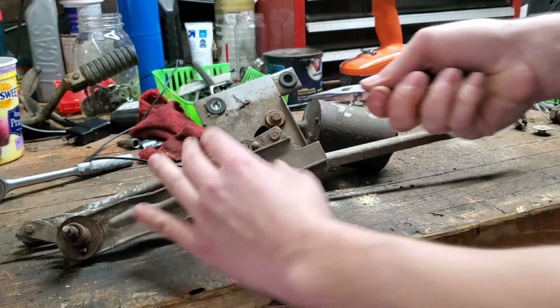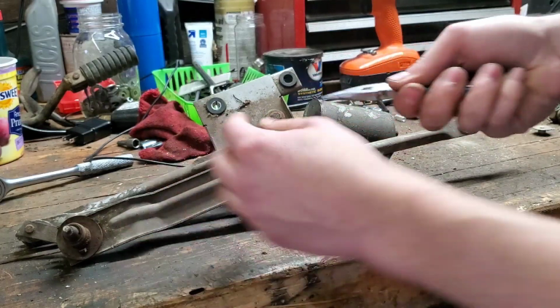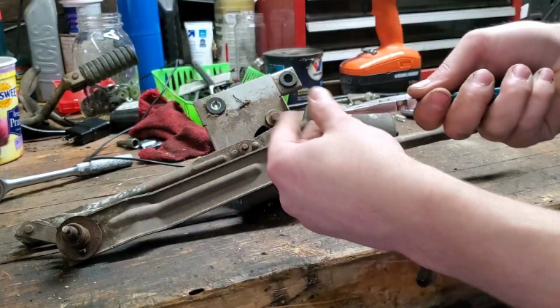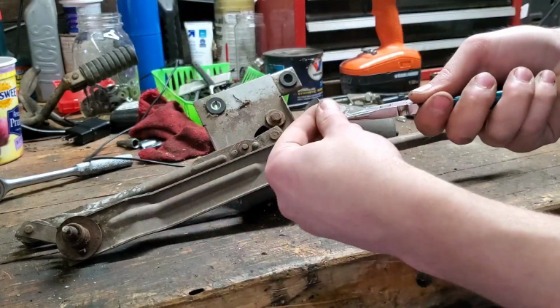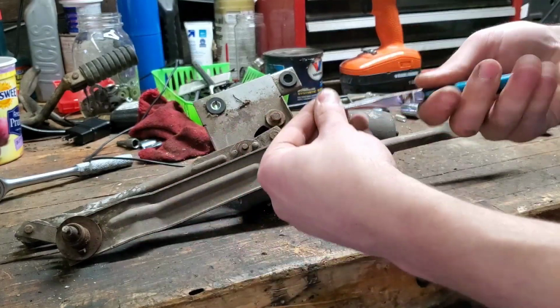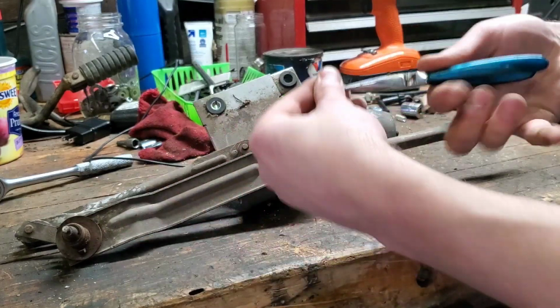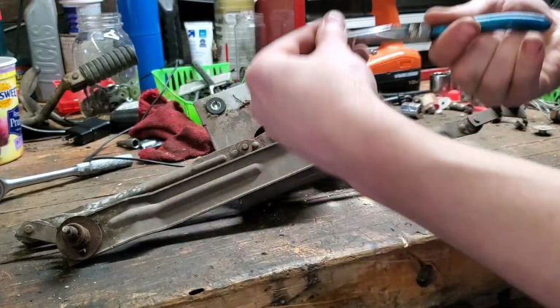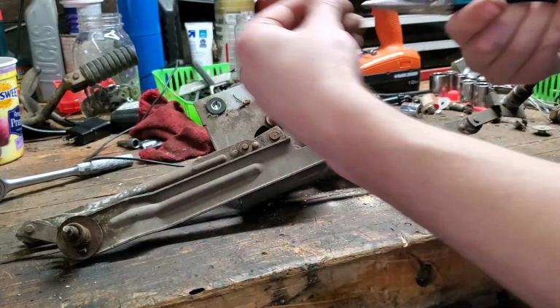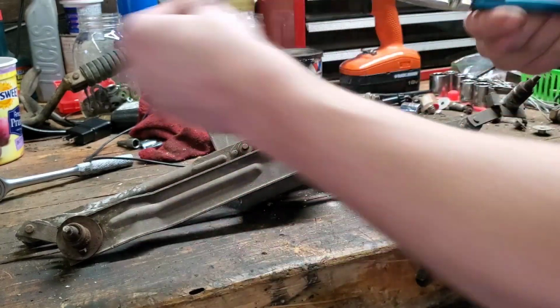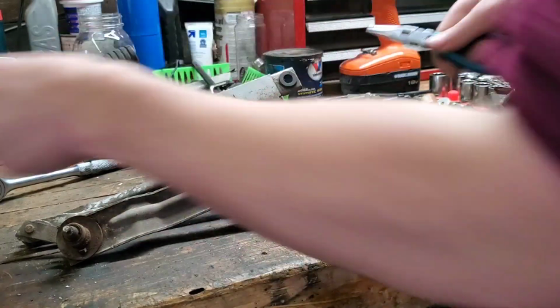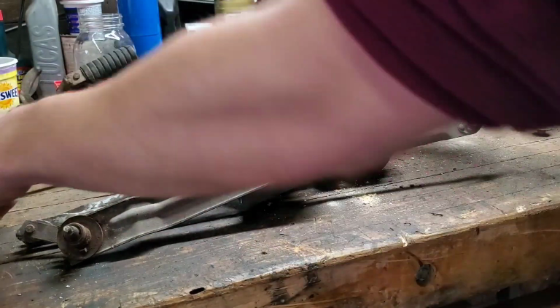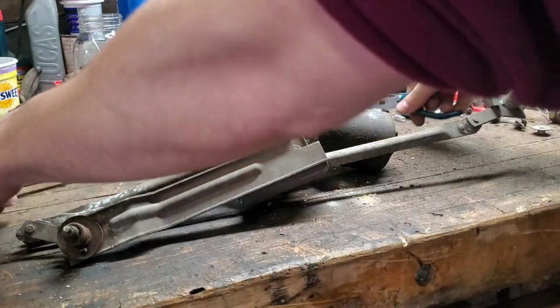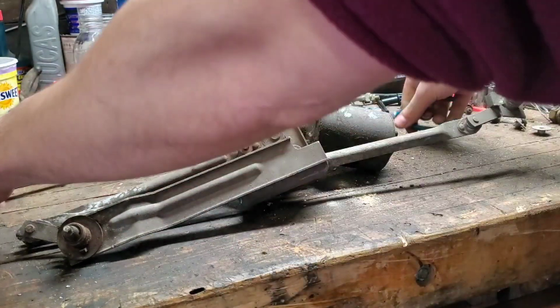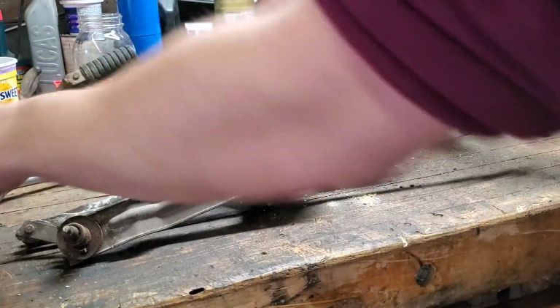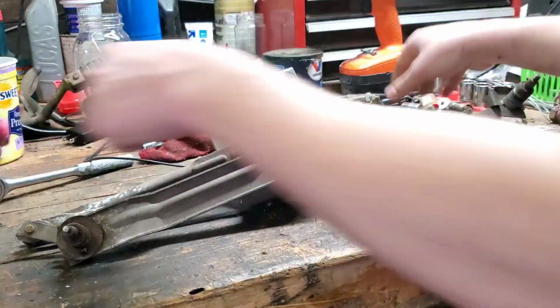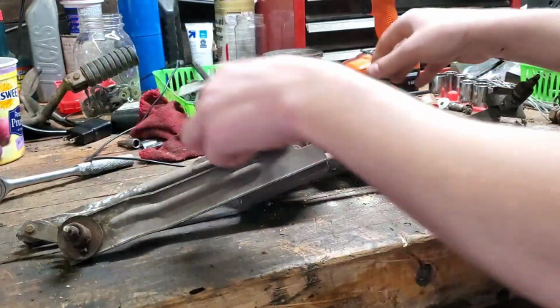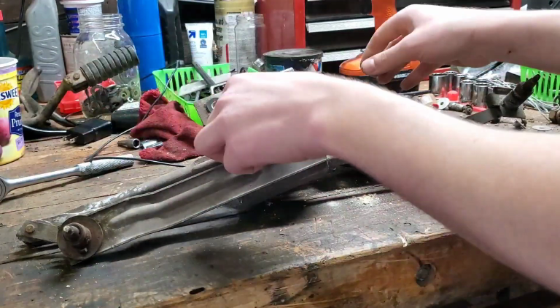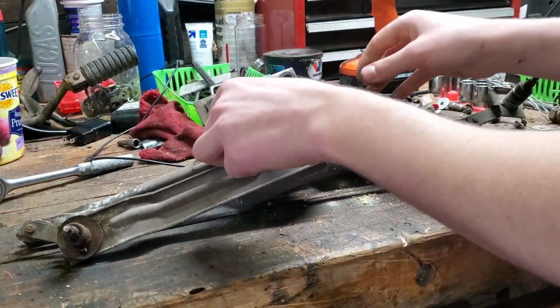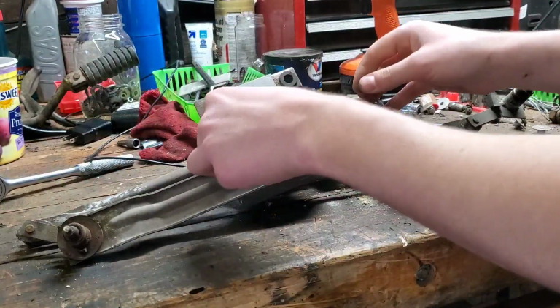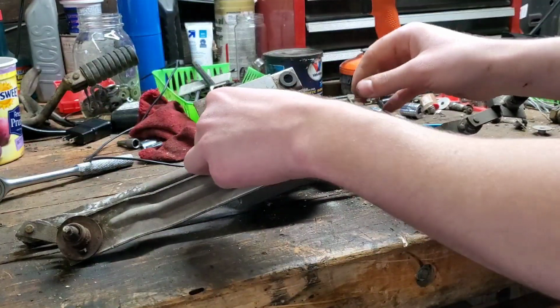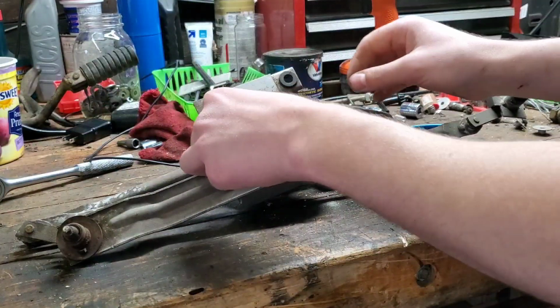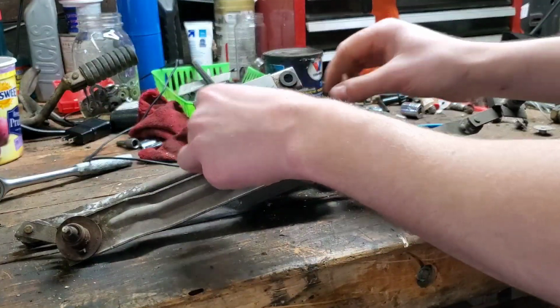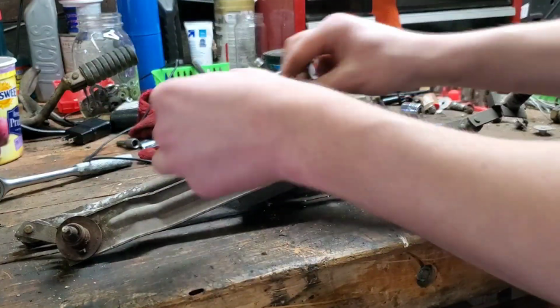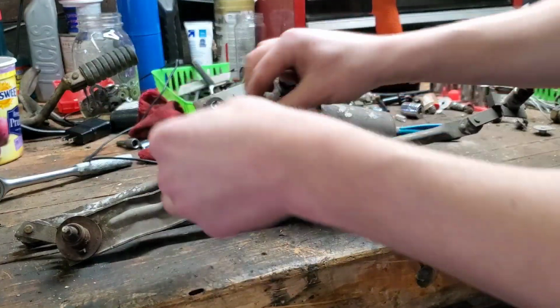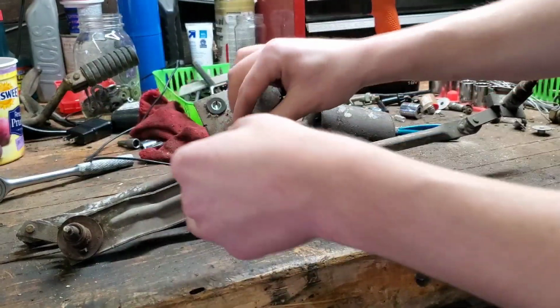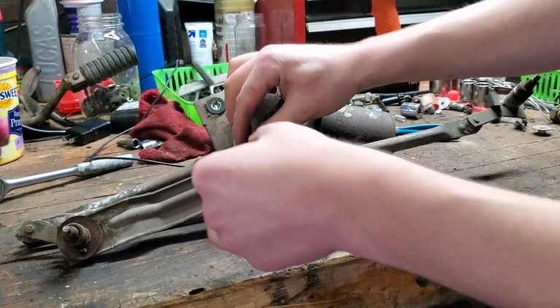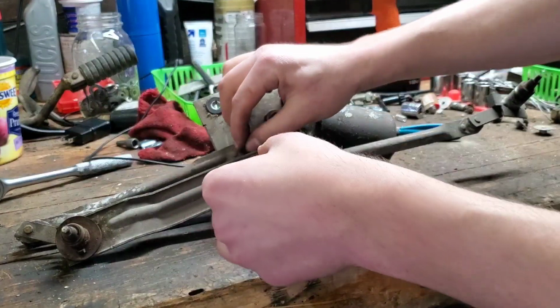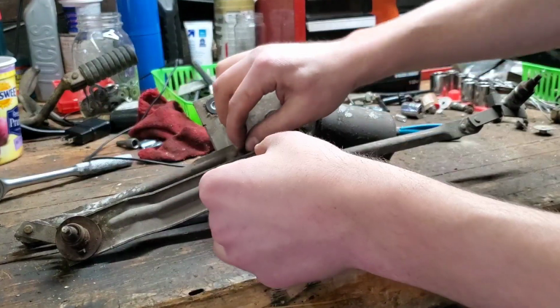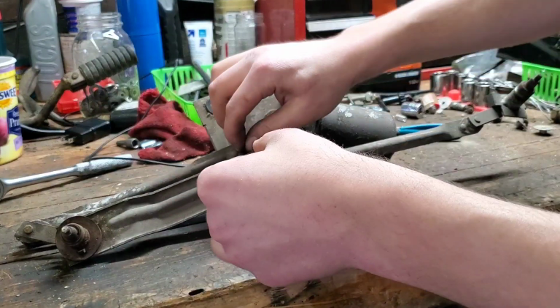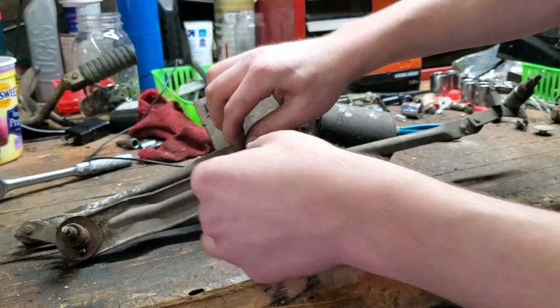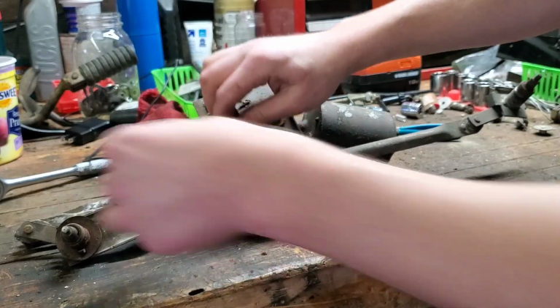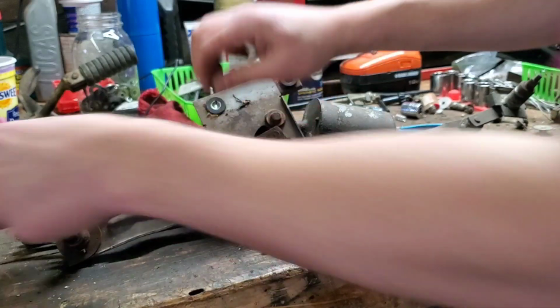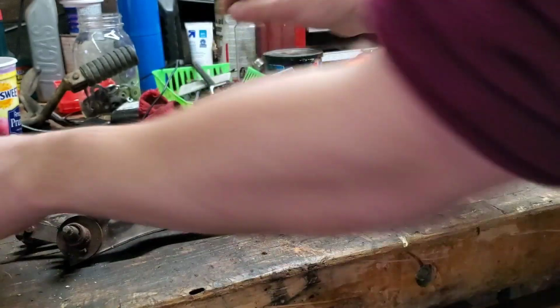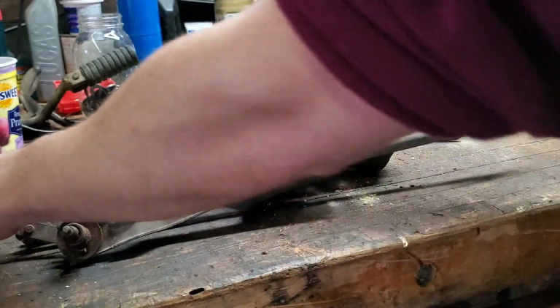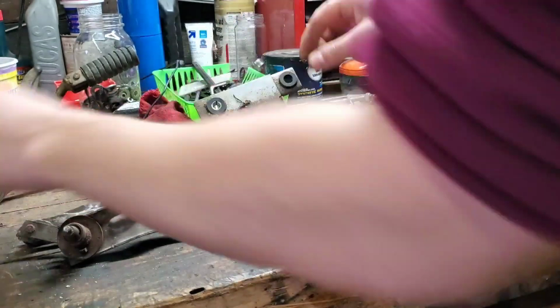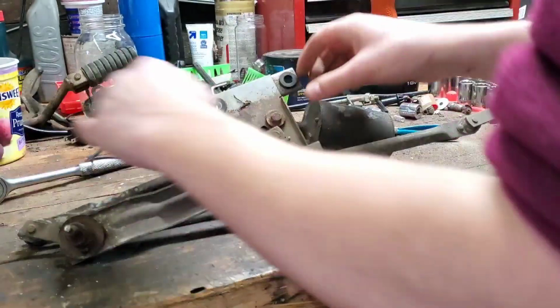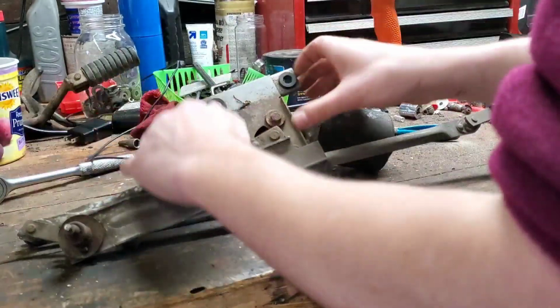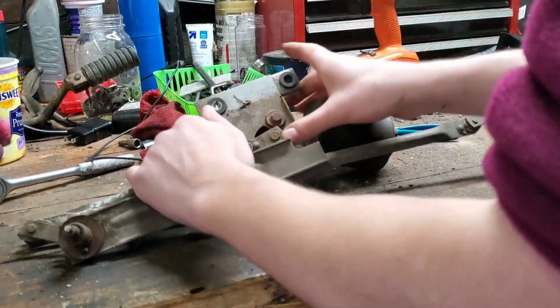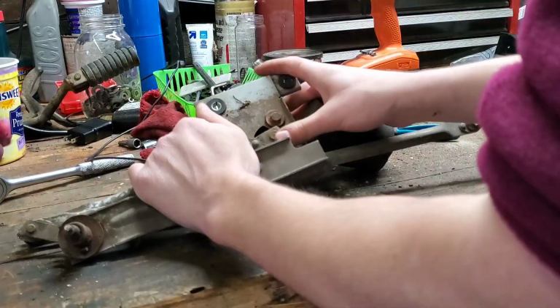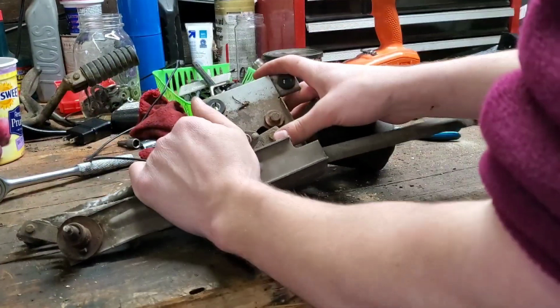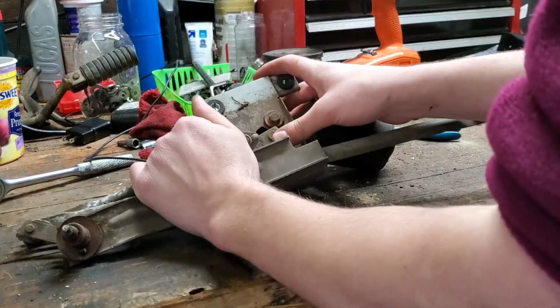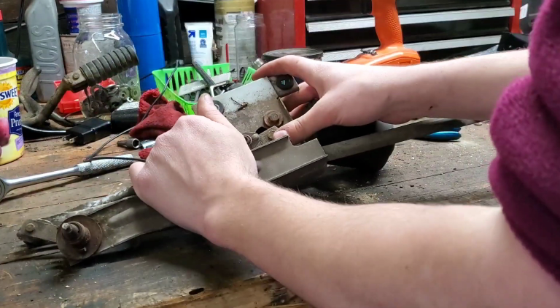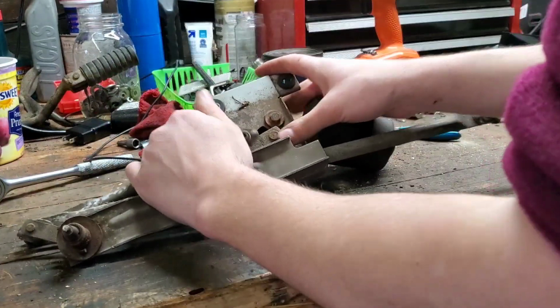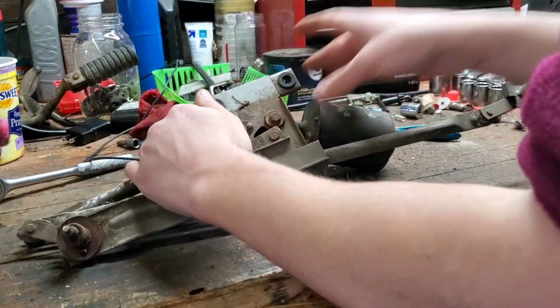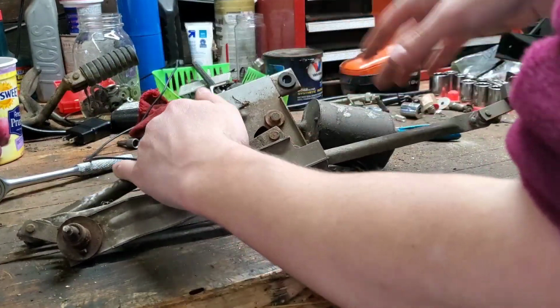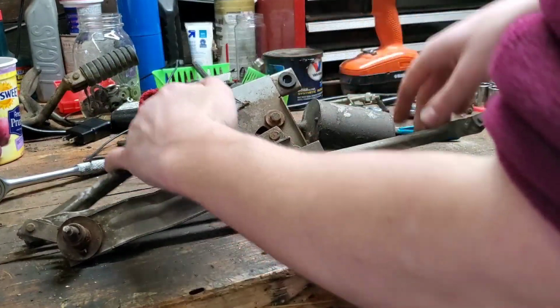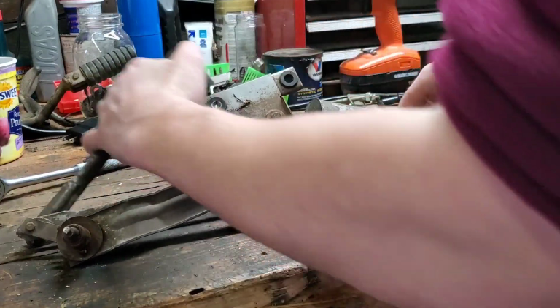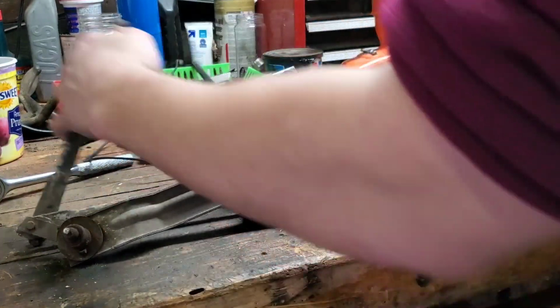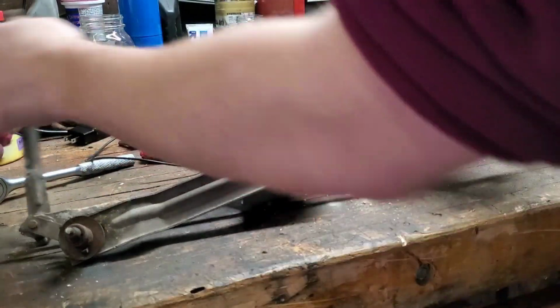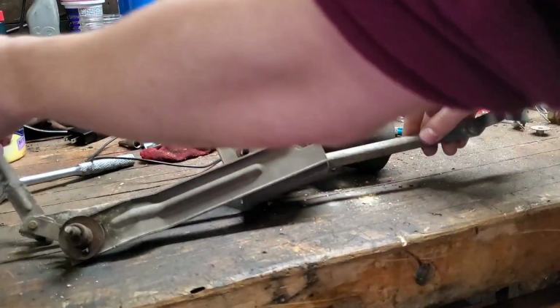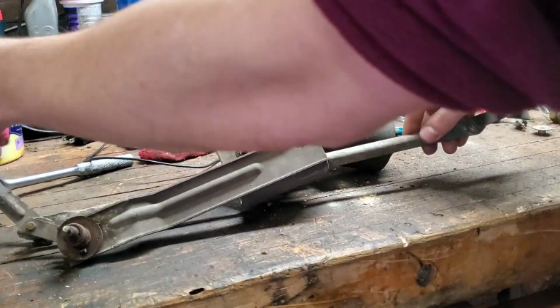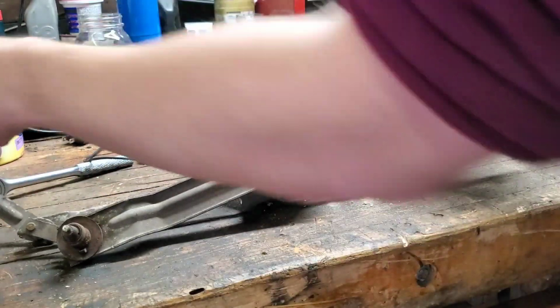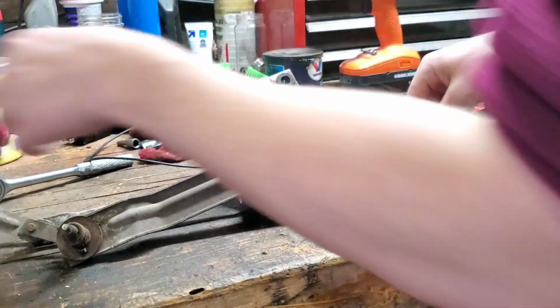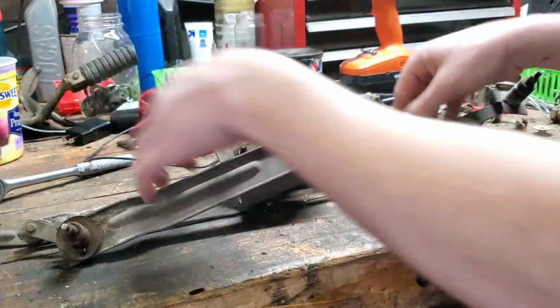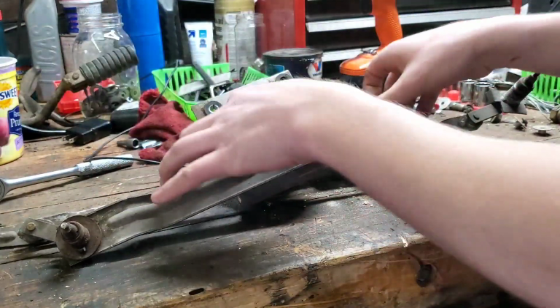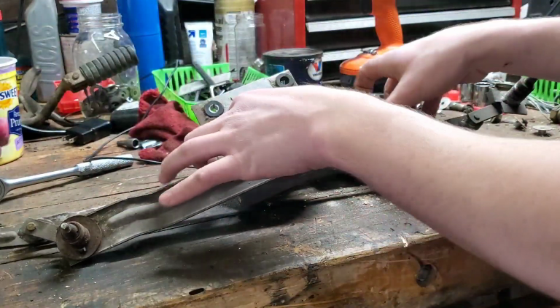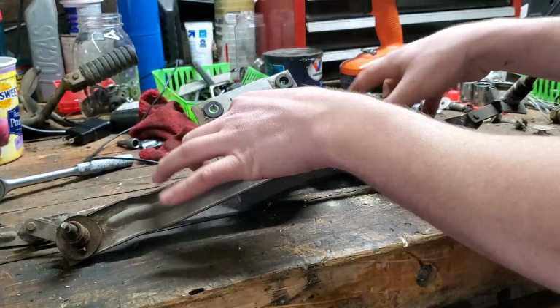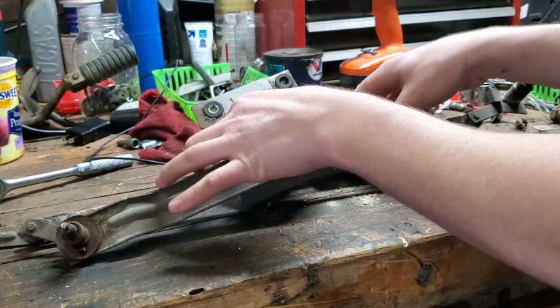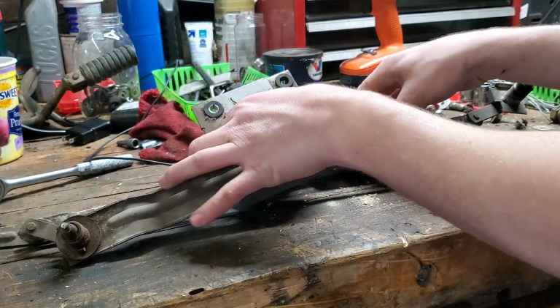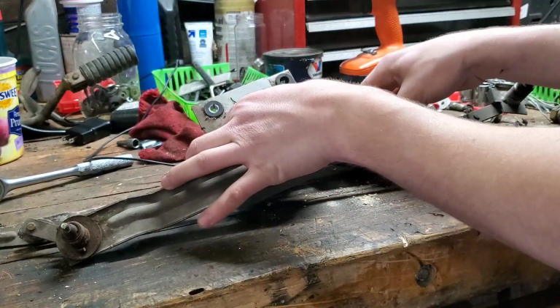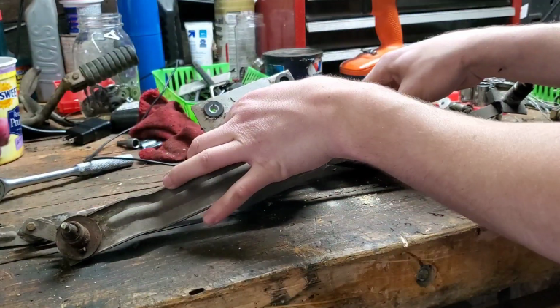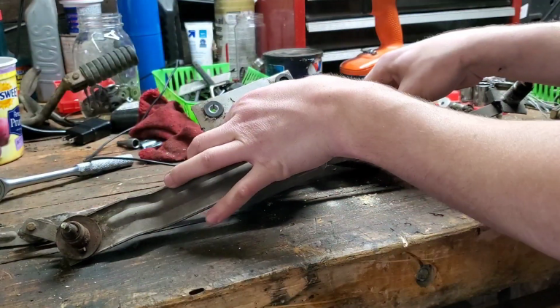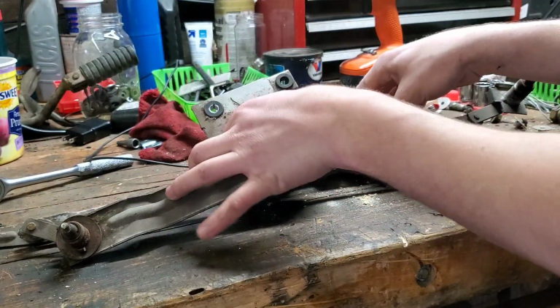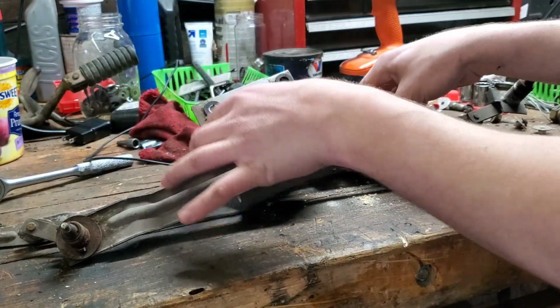This is the windshield wiper mechanism from a Fiat 850. I'm salvaging the motor off of it and that's what's going to spin the drum.